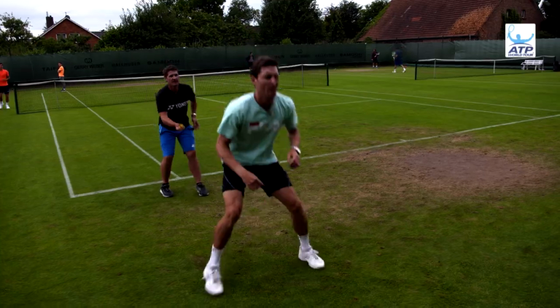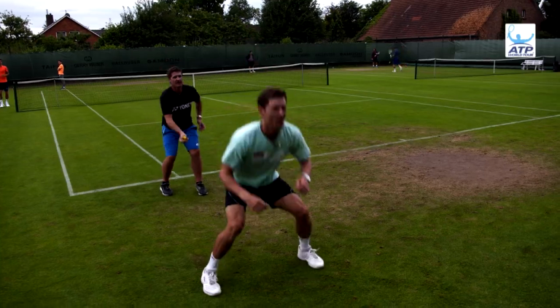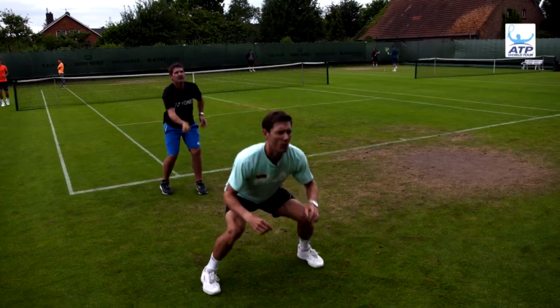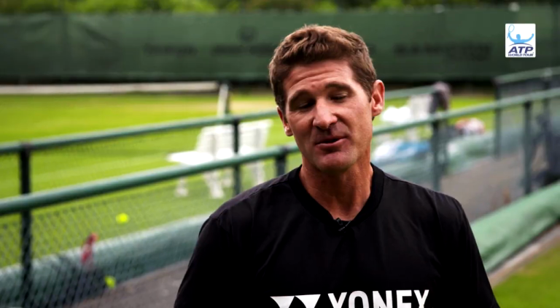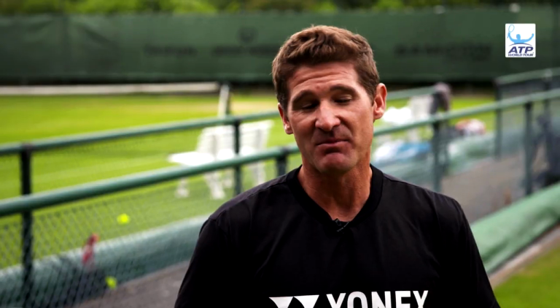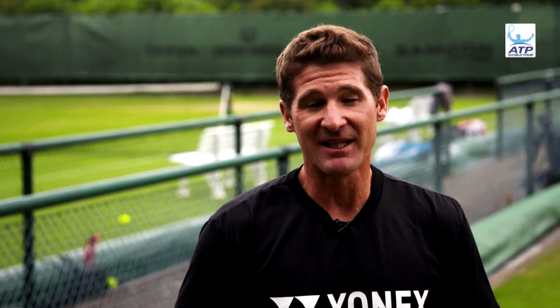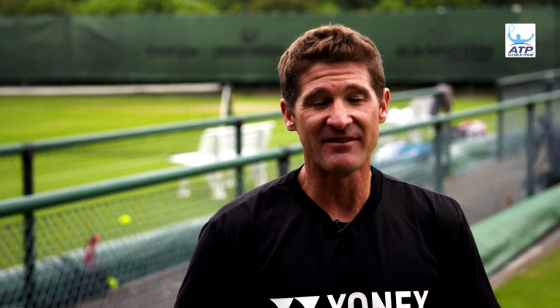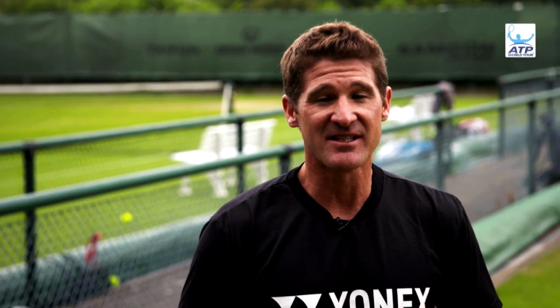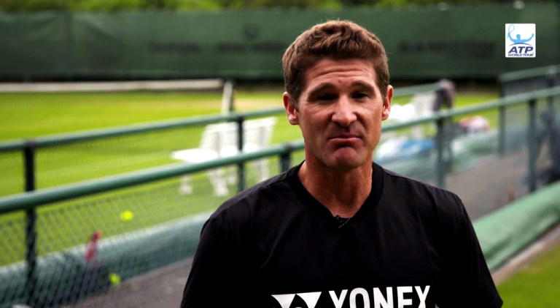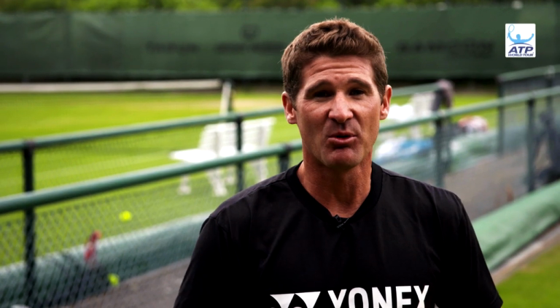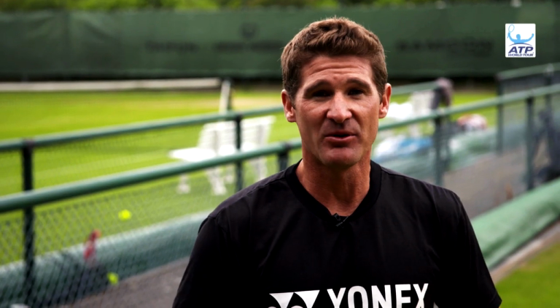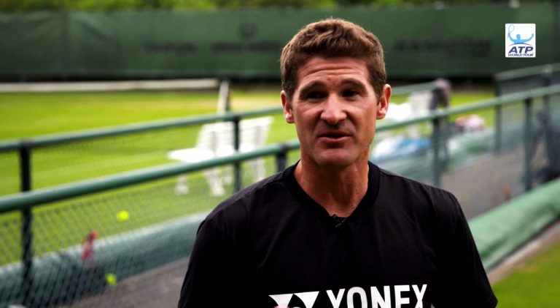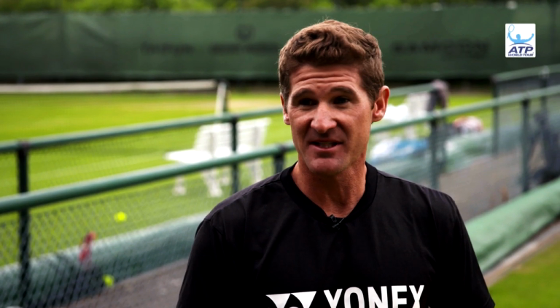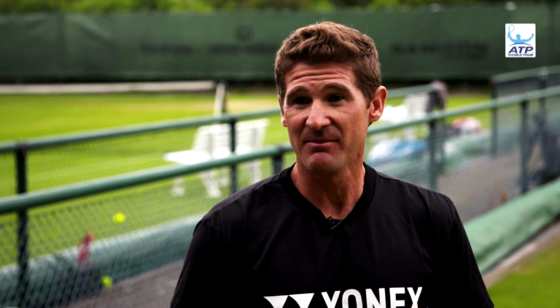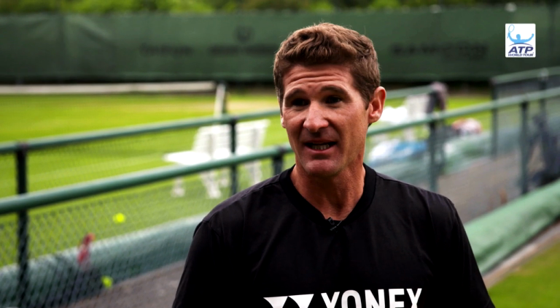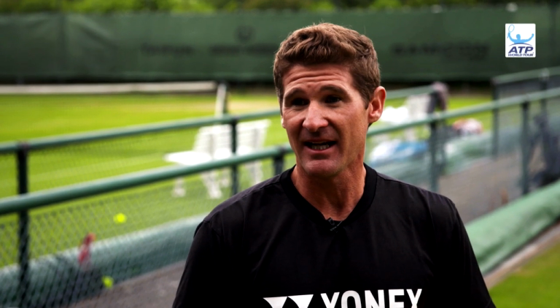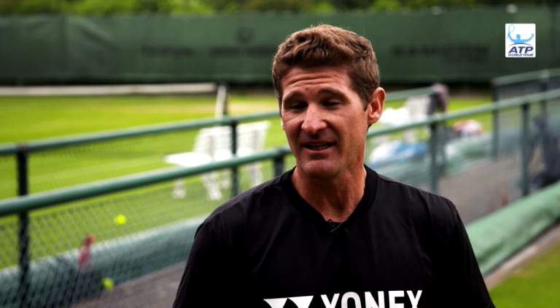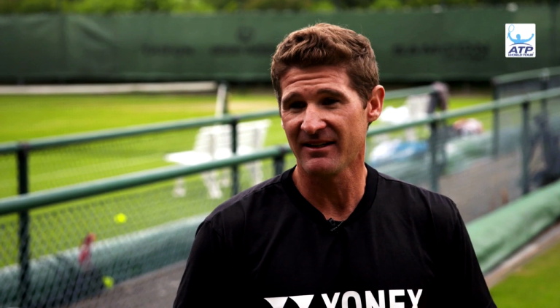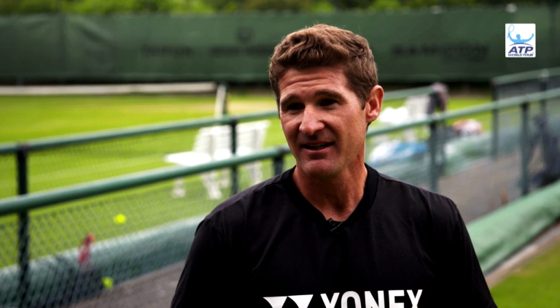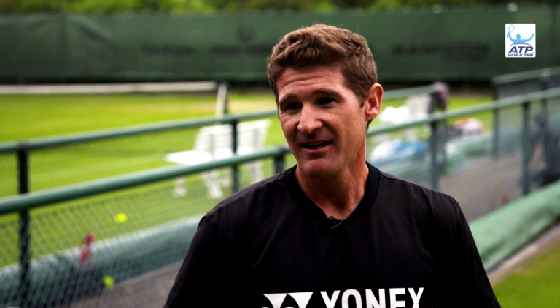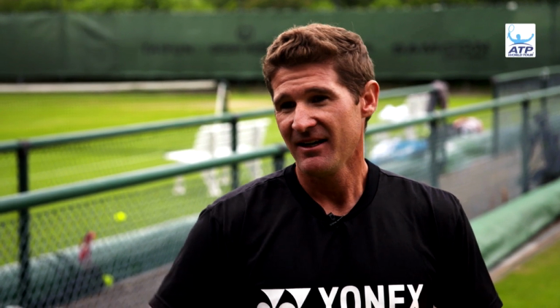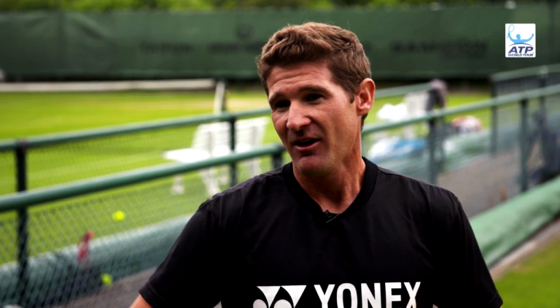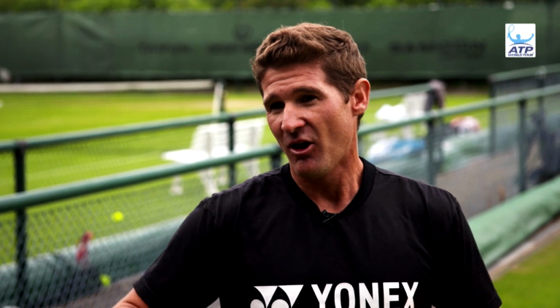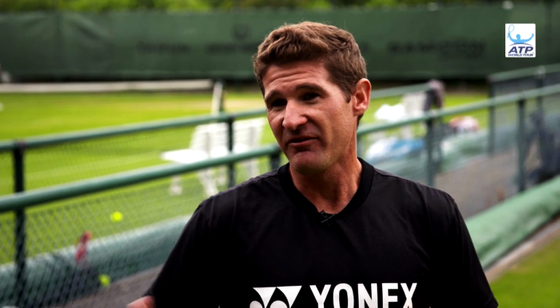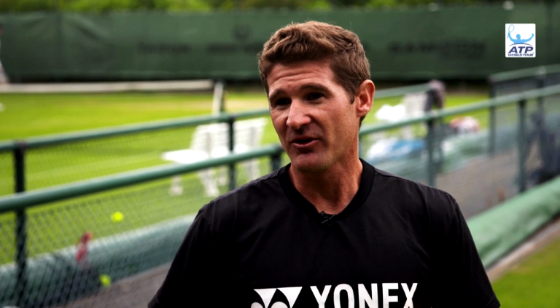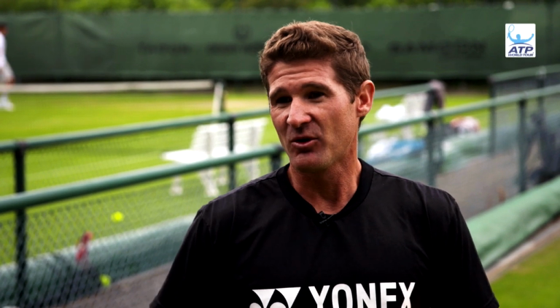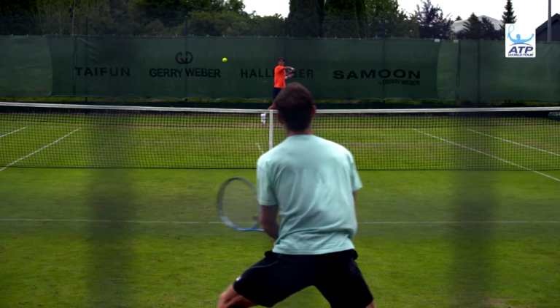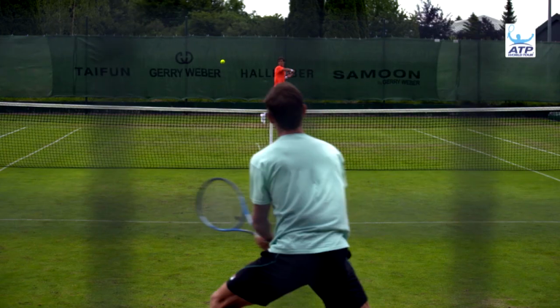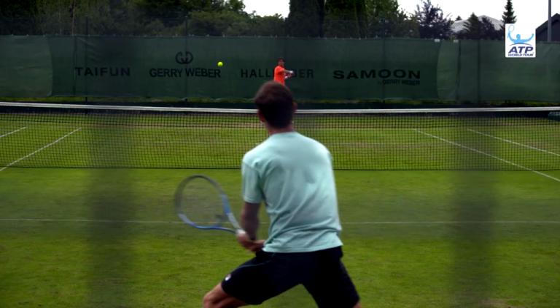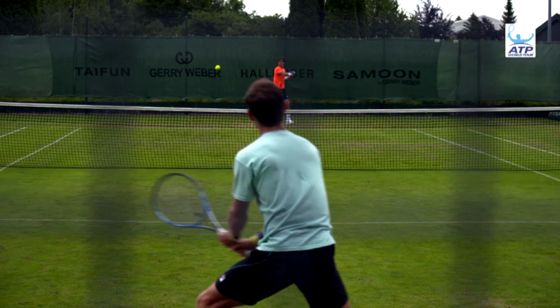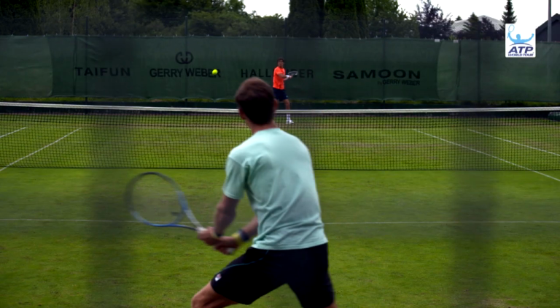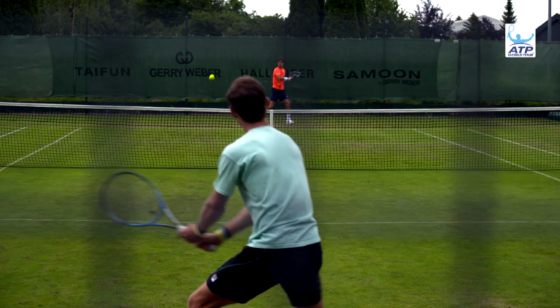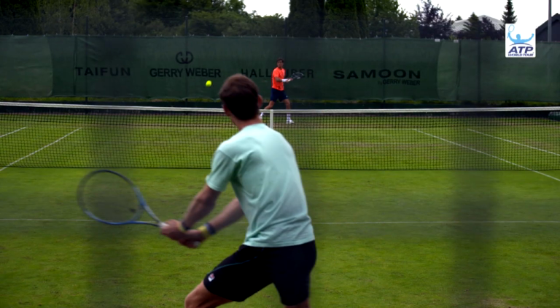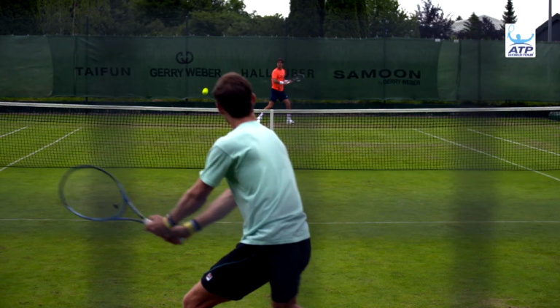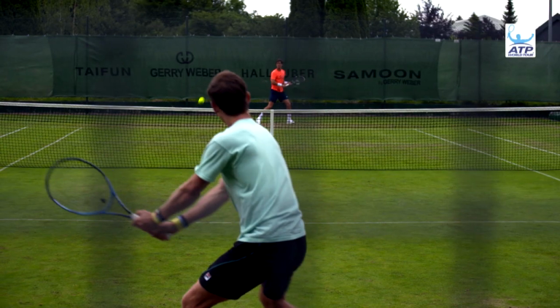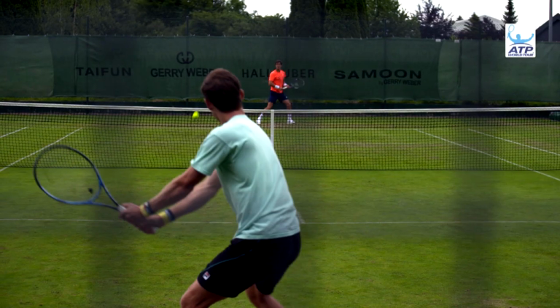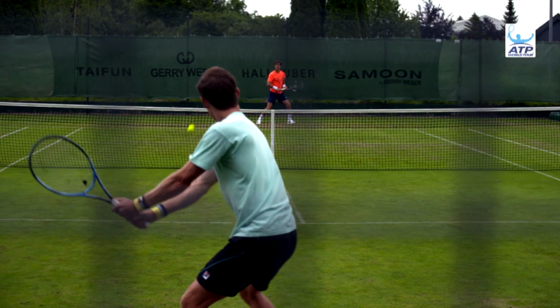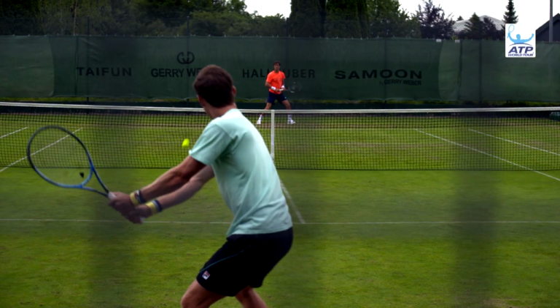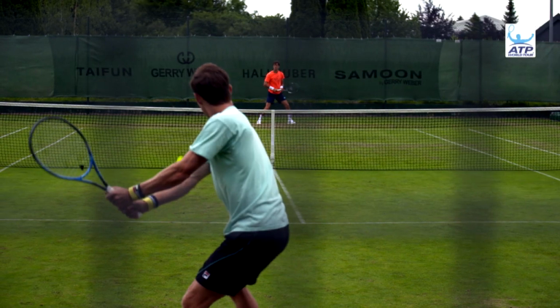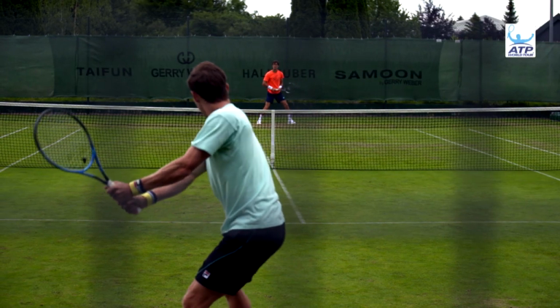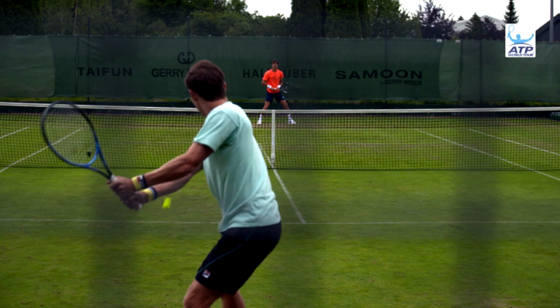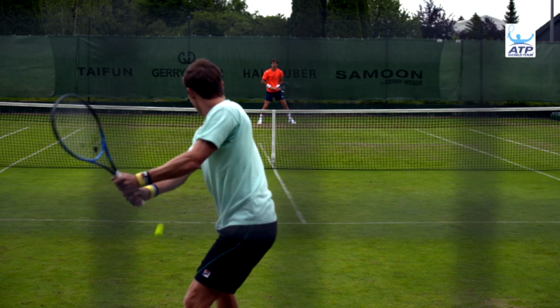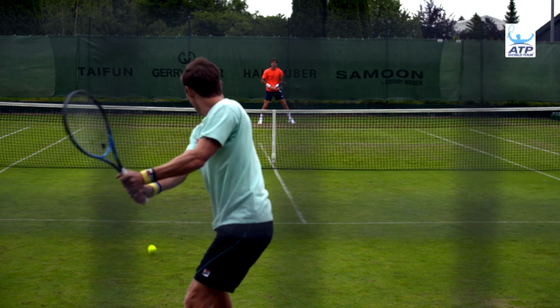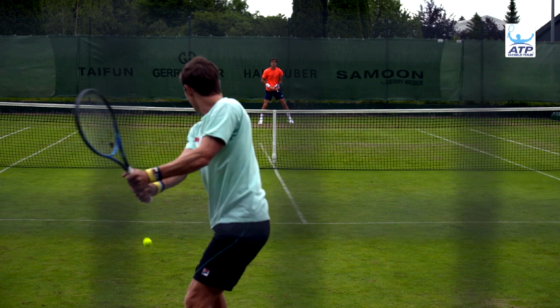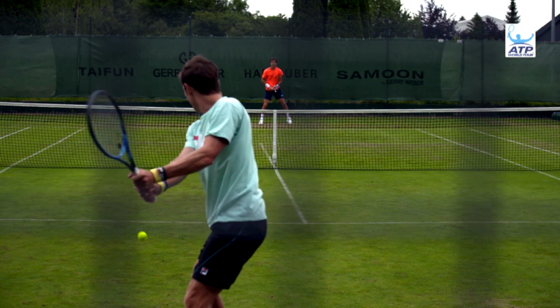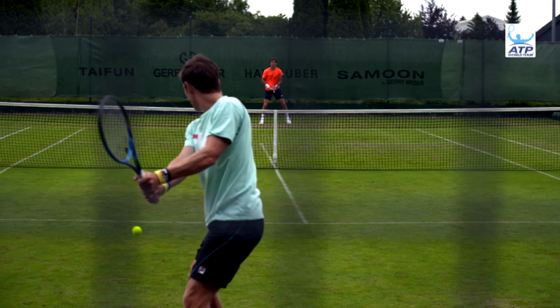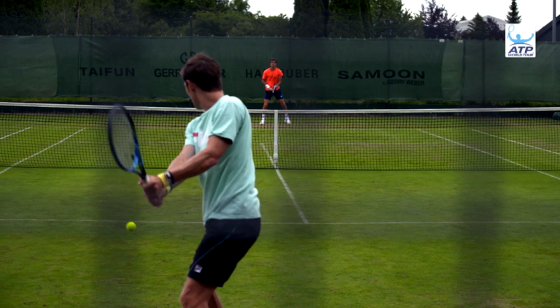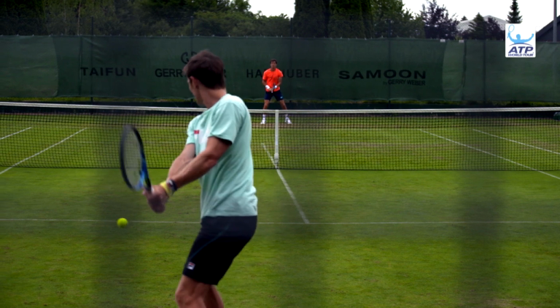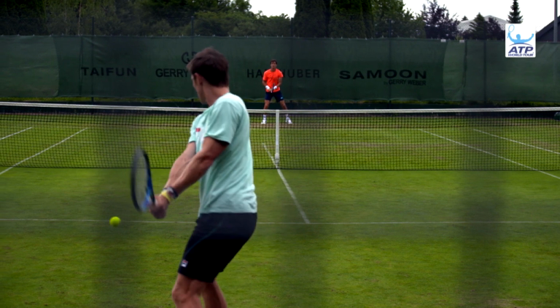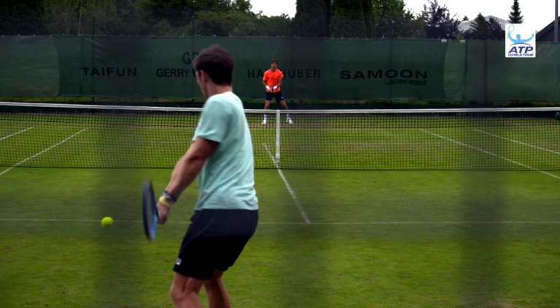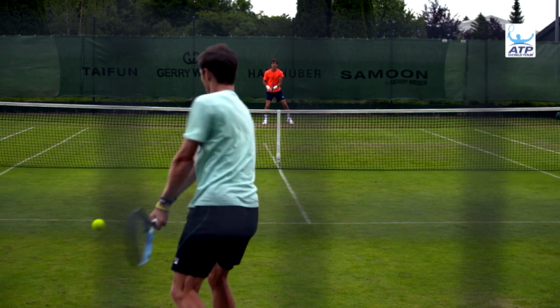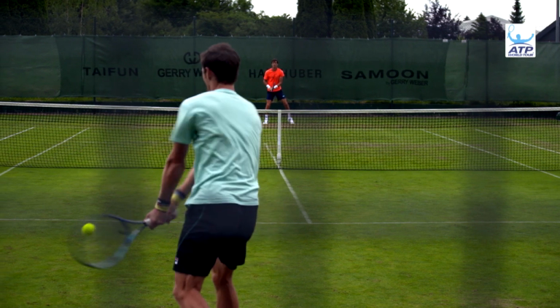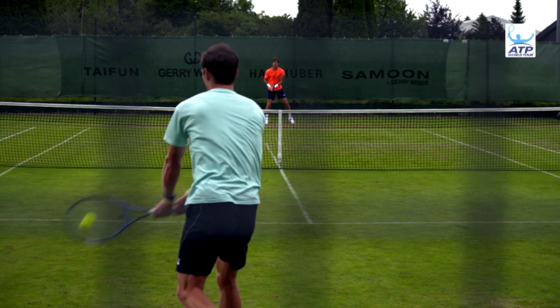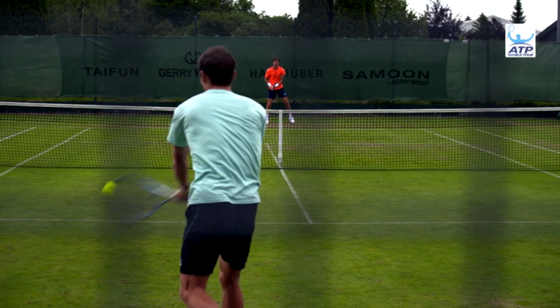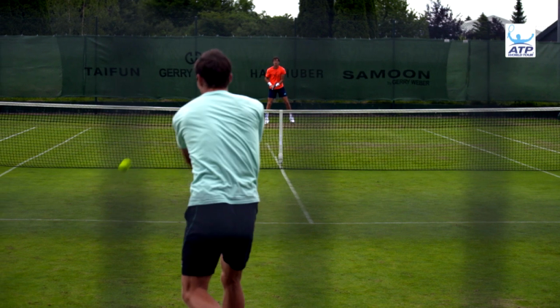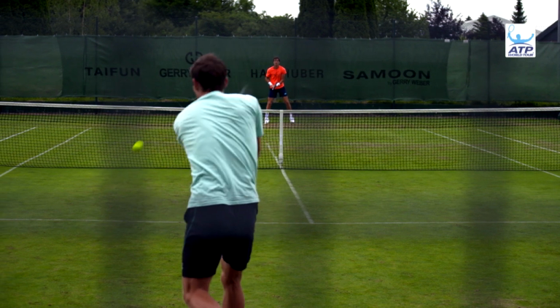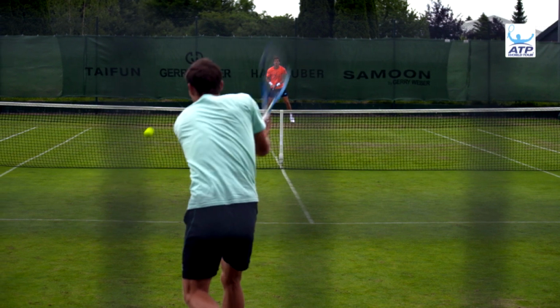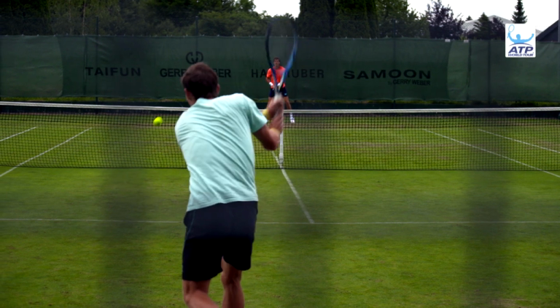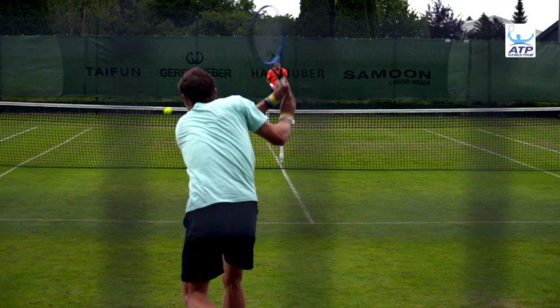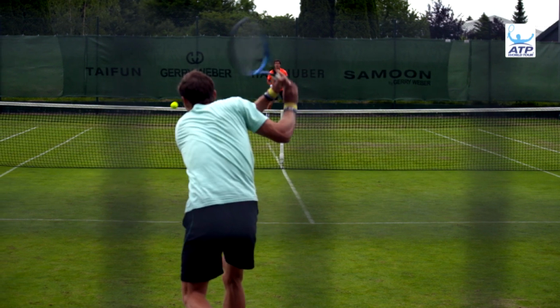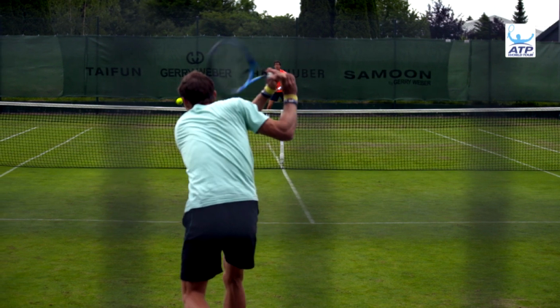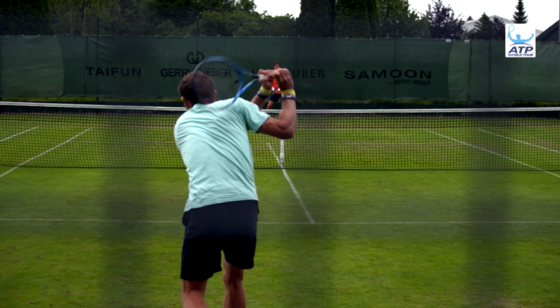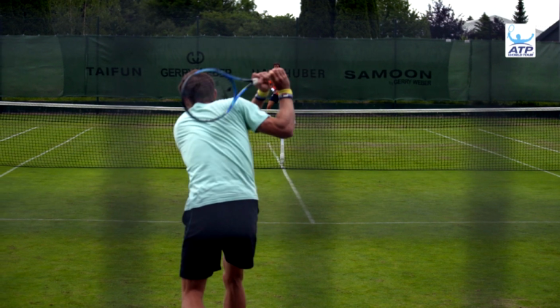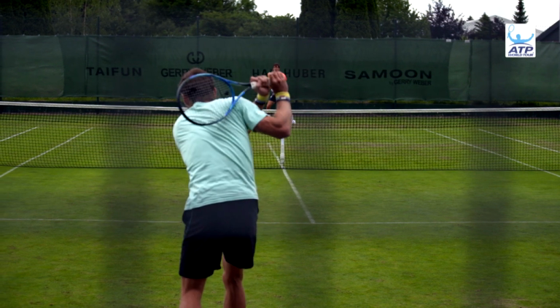I always believe it's important to simulate off the court some of the things that you need to do on the court, so it sort of correlates everything a little bit better.